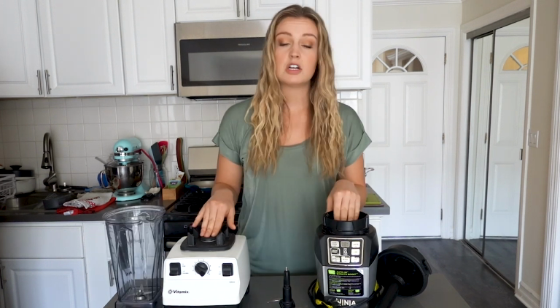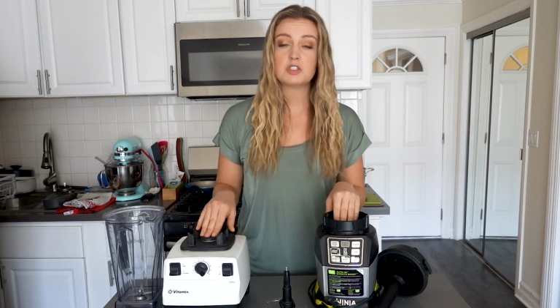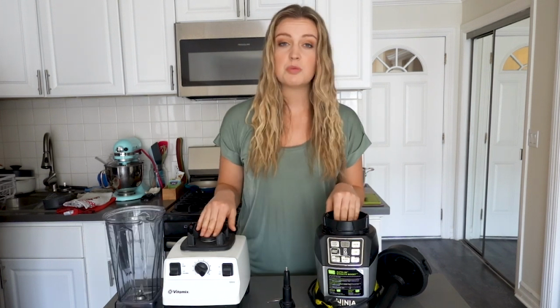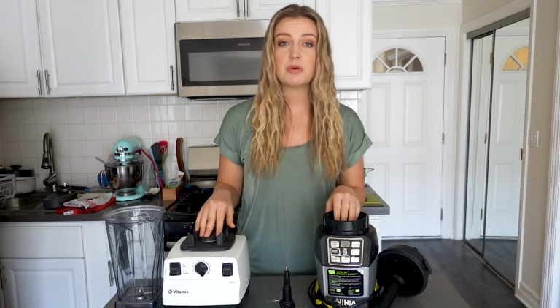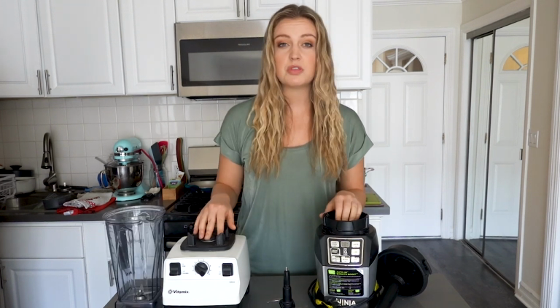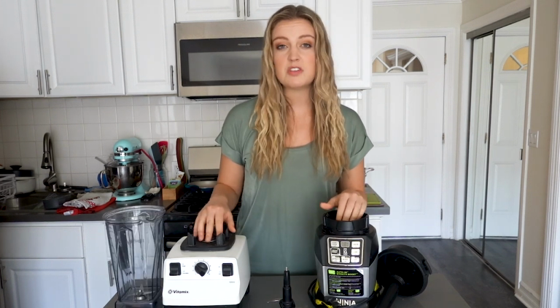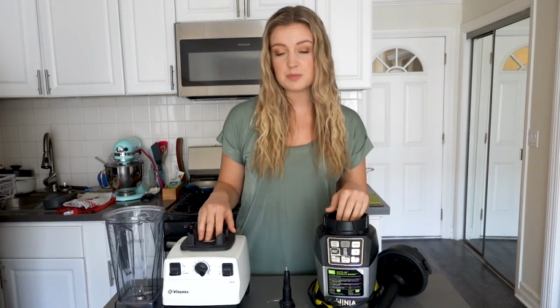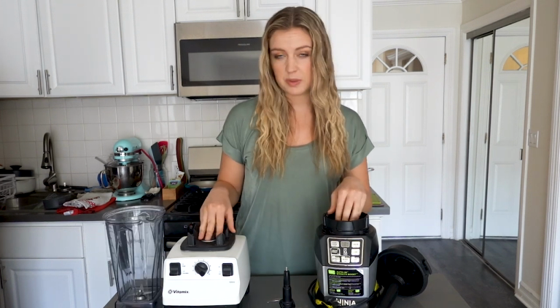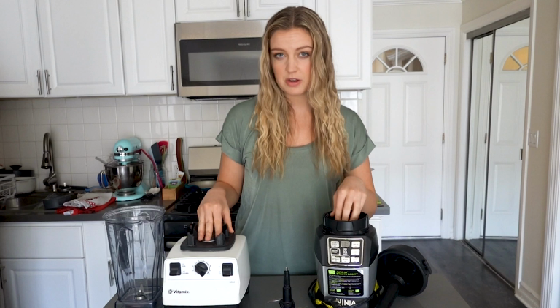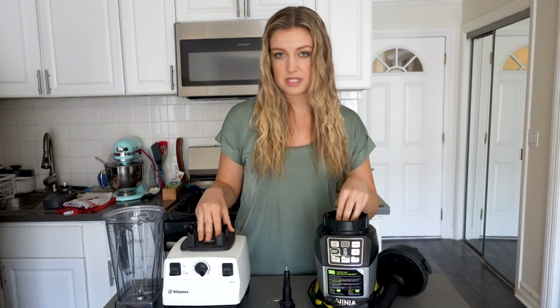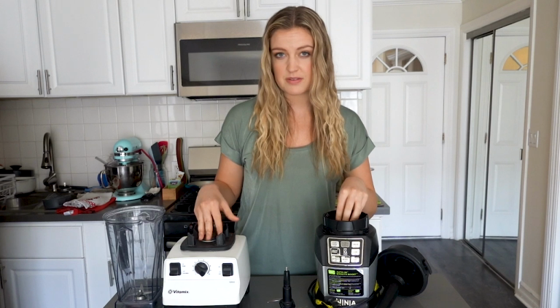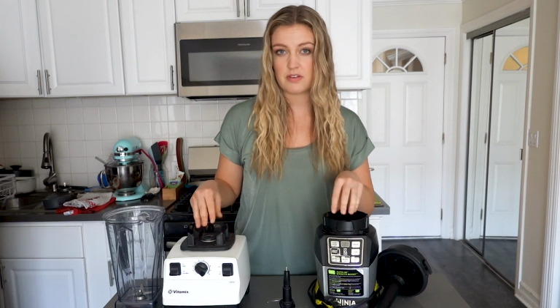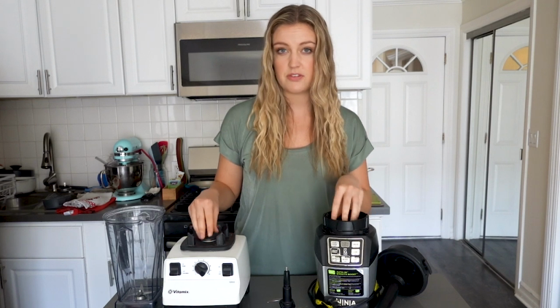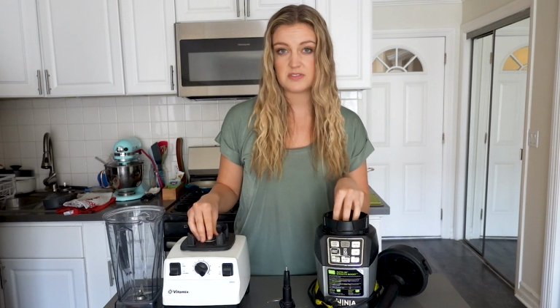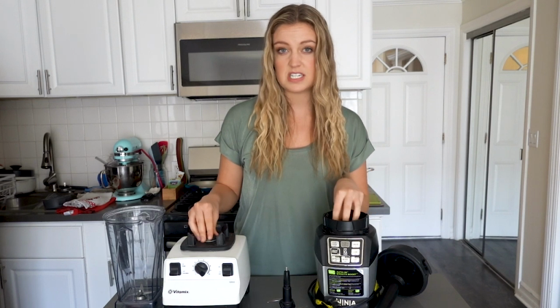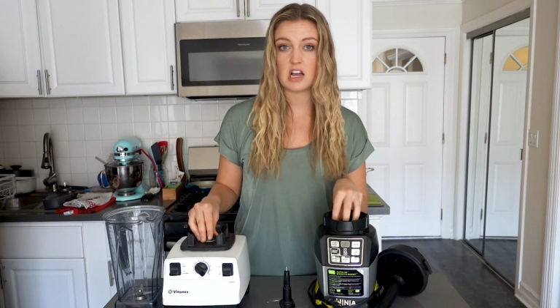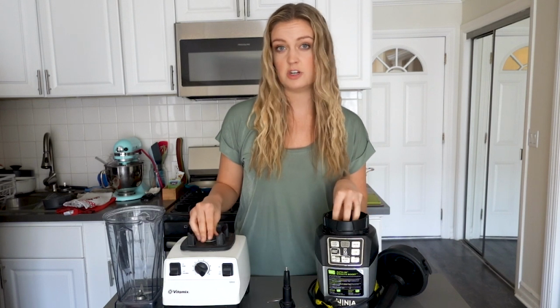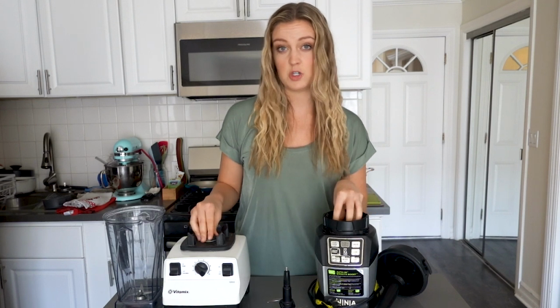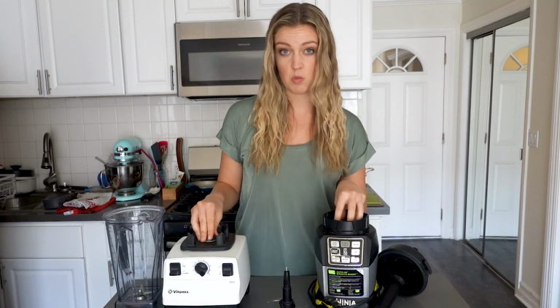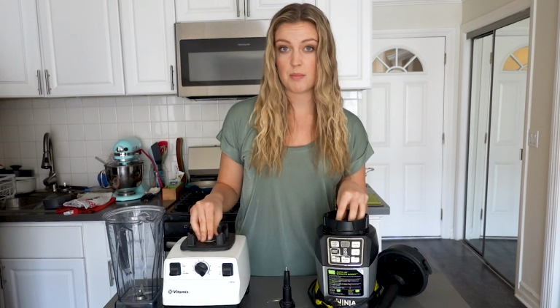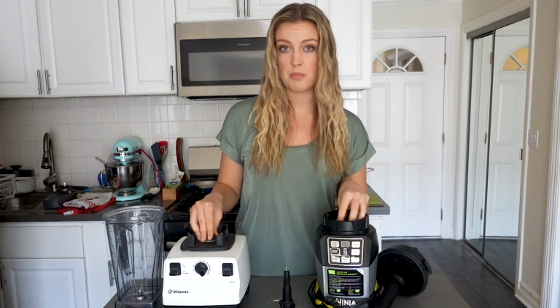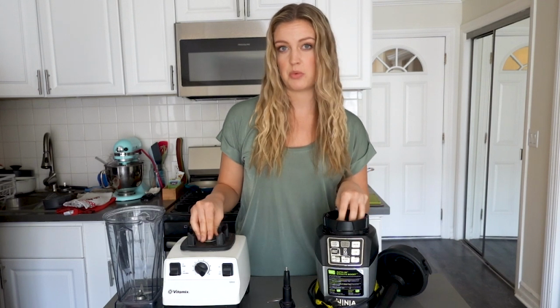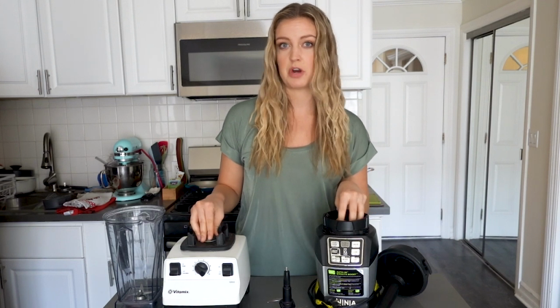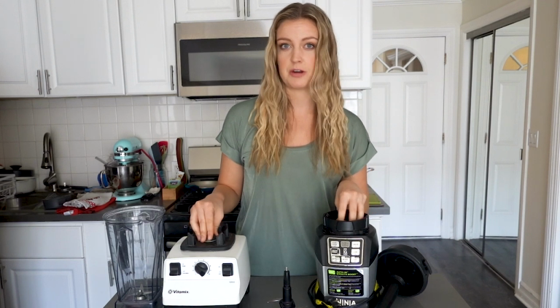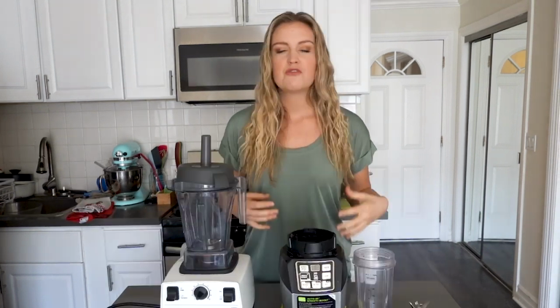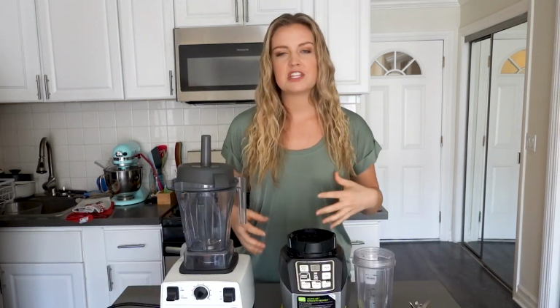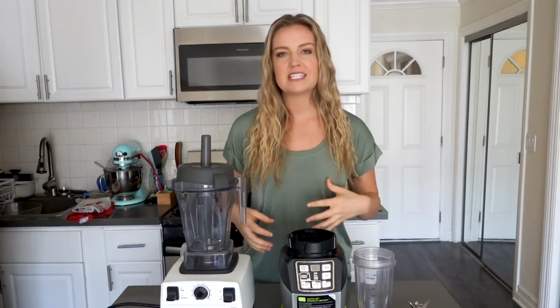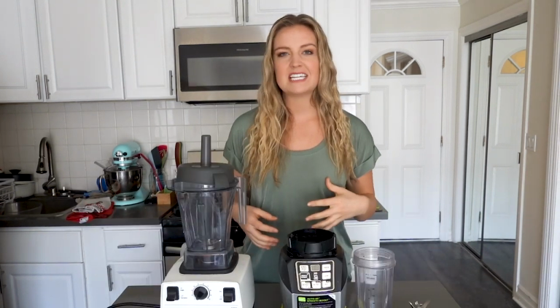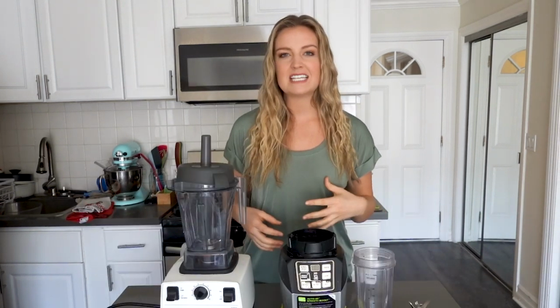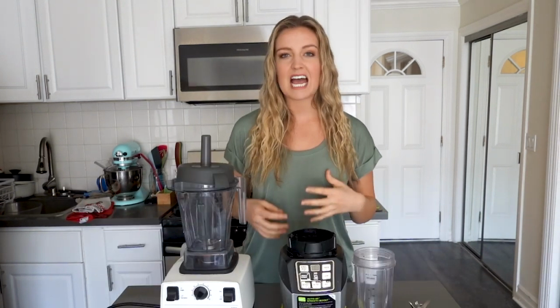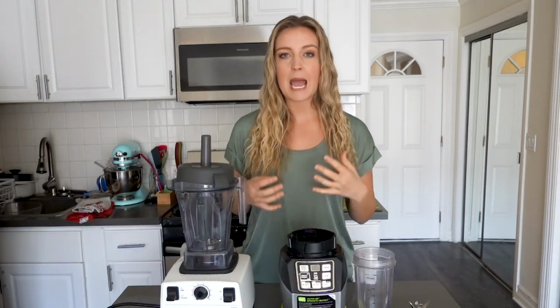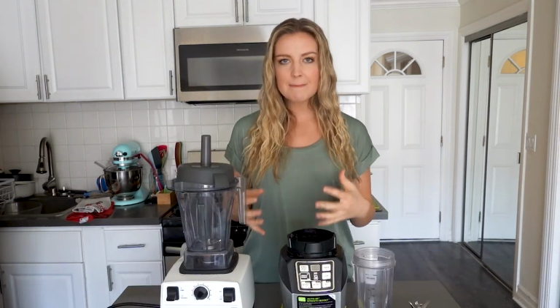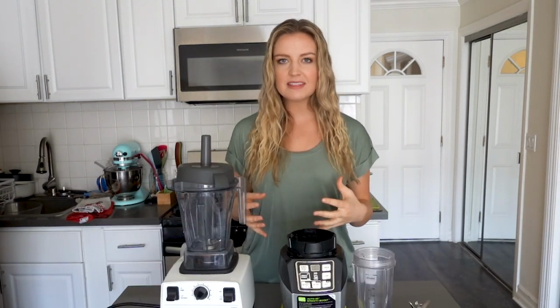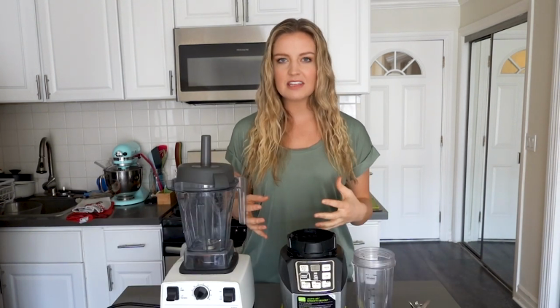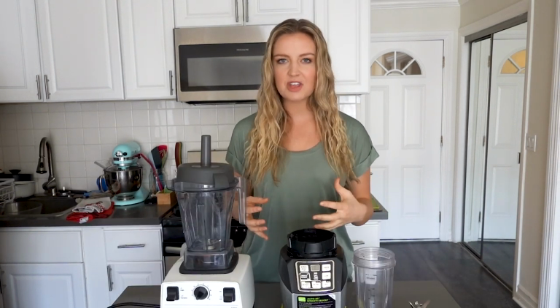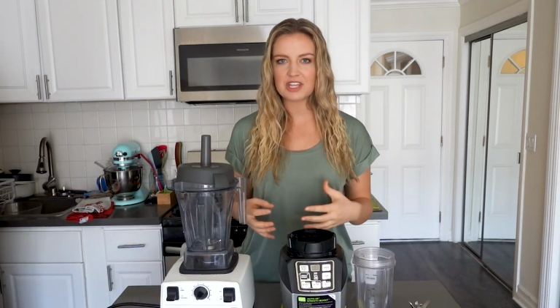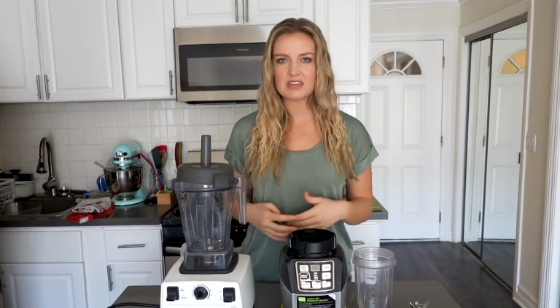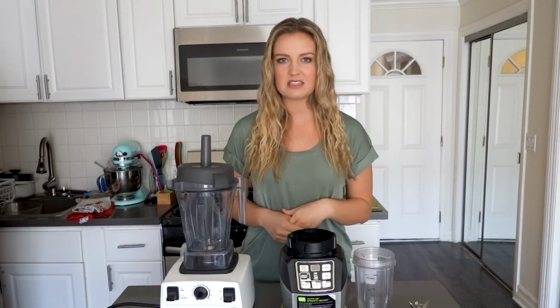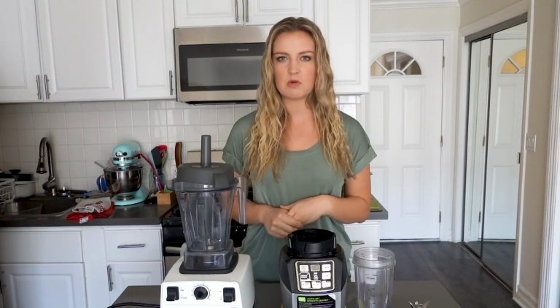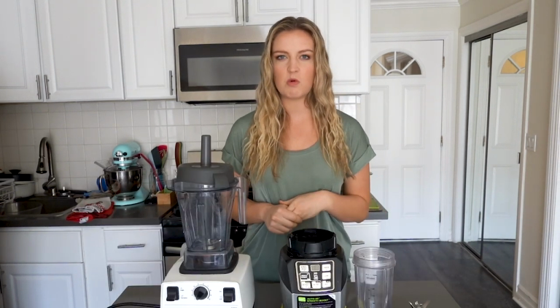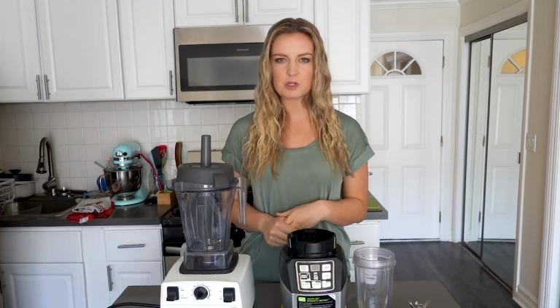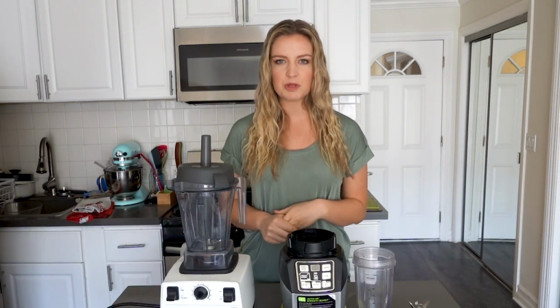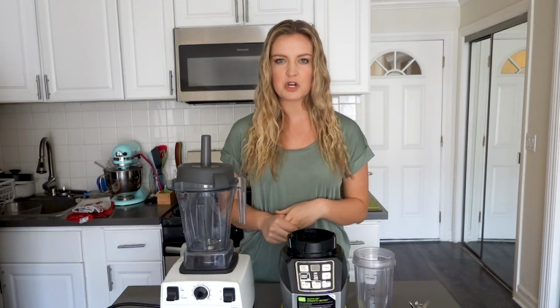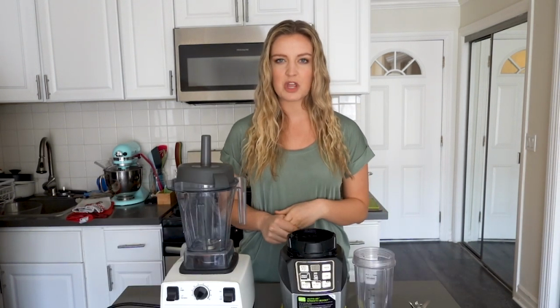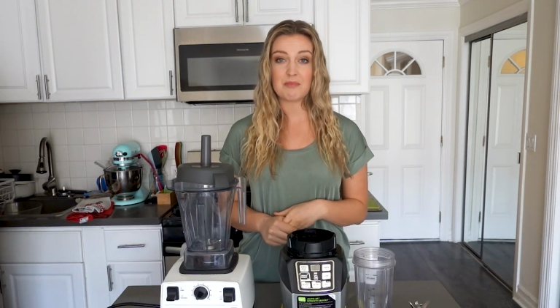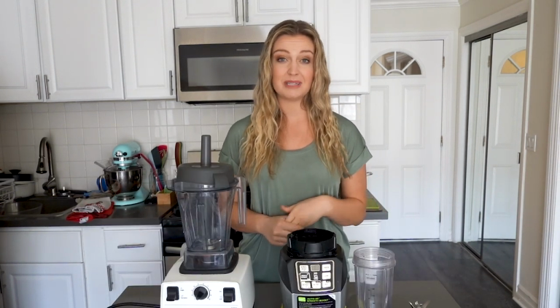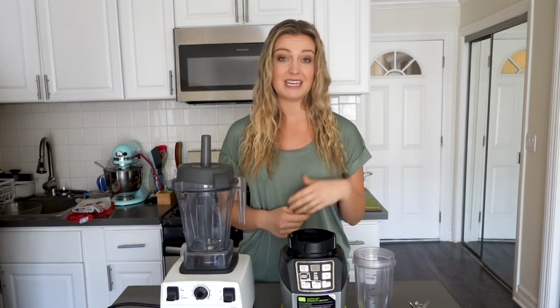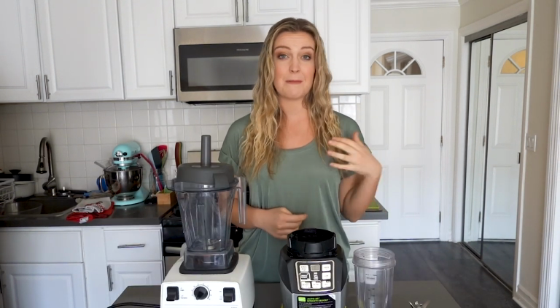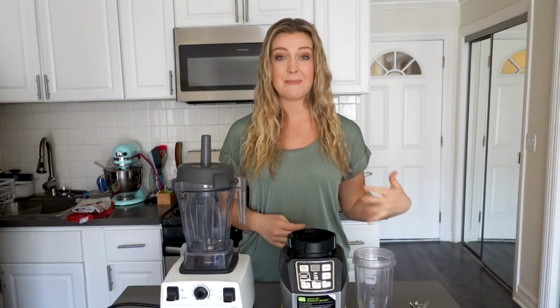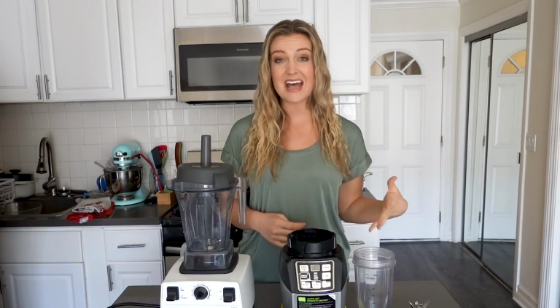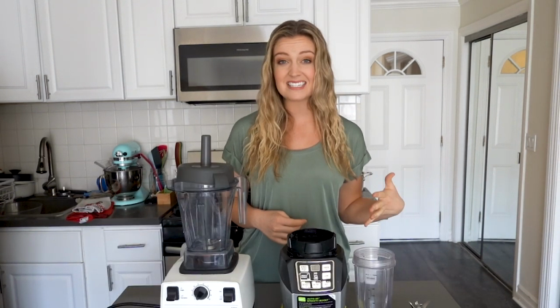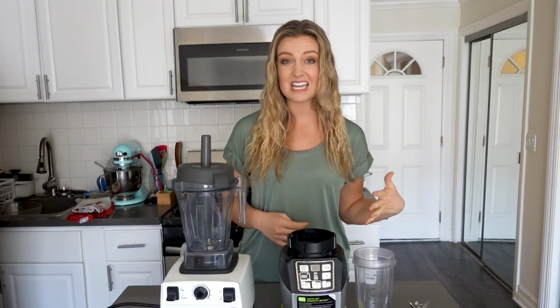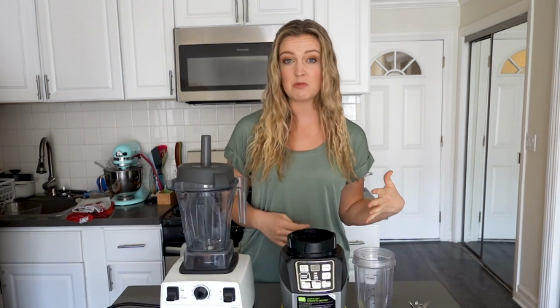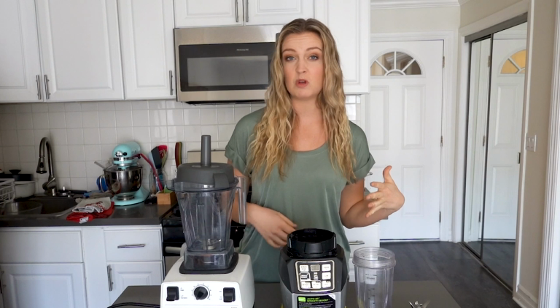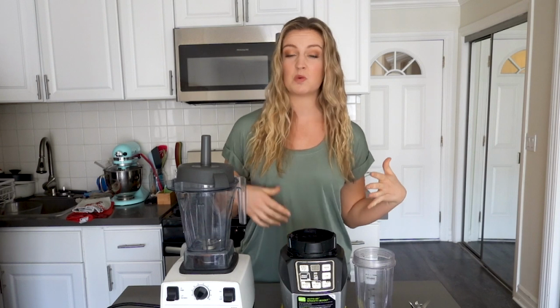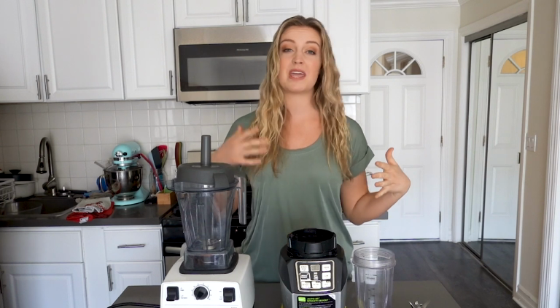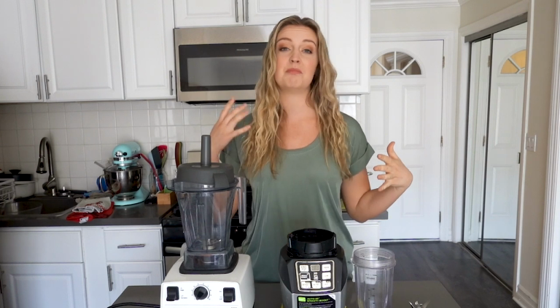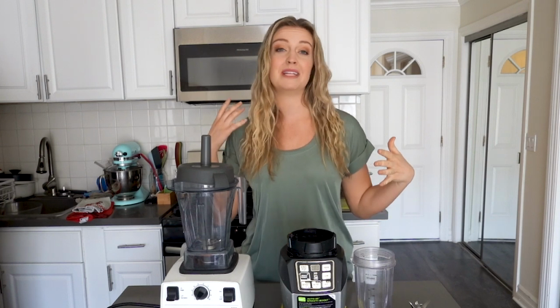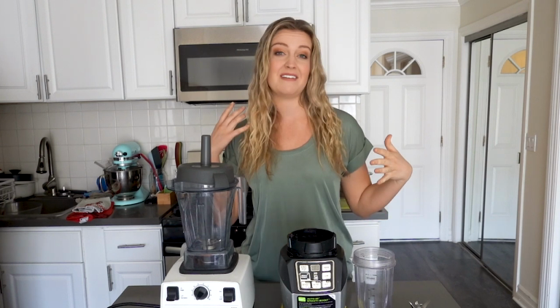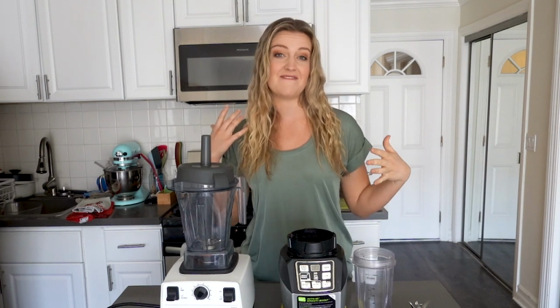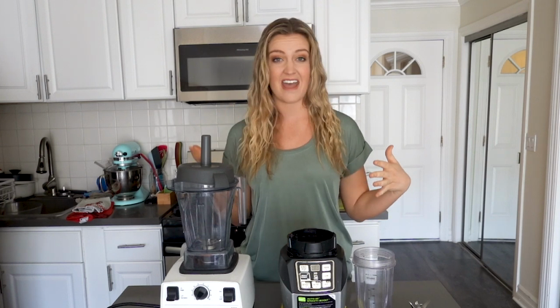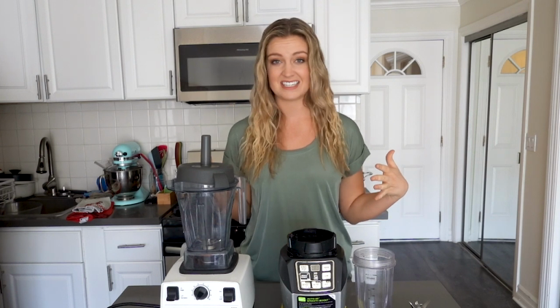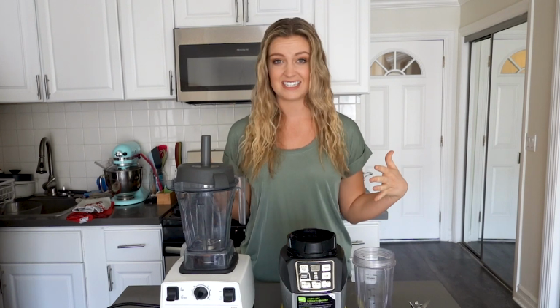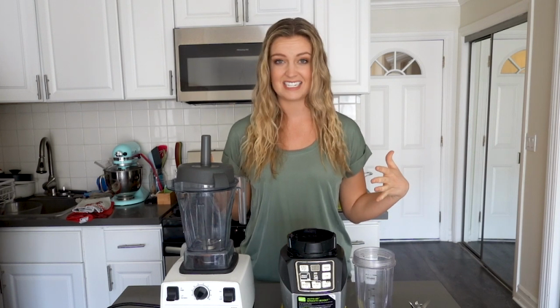Both of these blenders have a 1,500-watt motor. For this test, I'm mainly looking to see which blender can blend the best and which one can blend the fastest.